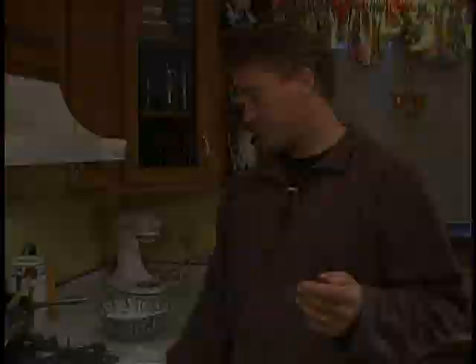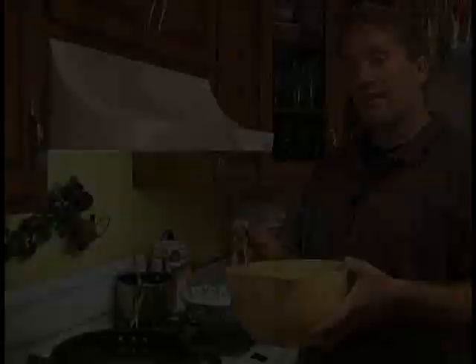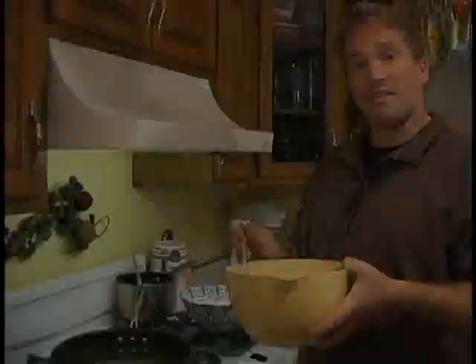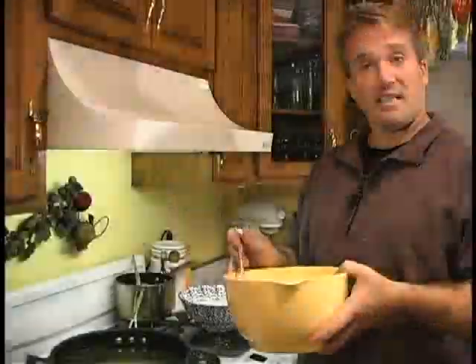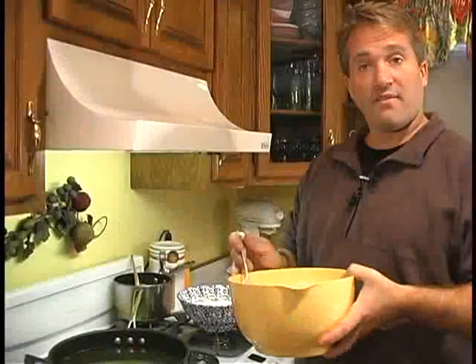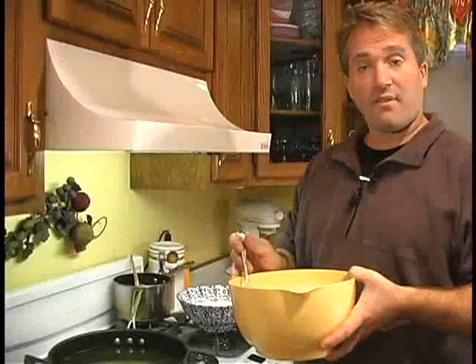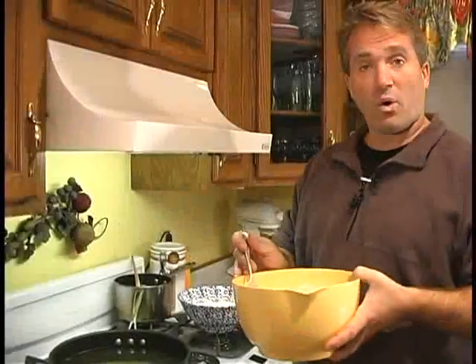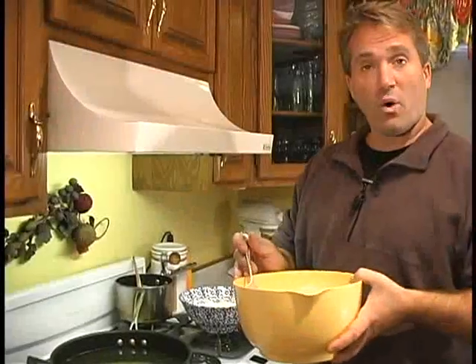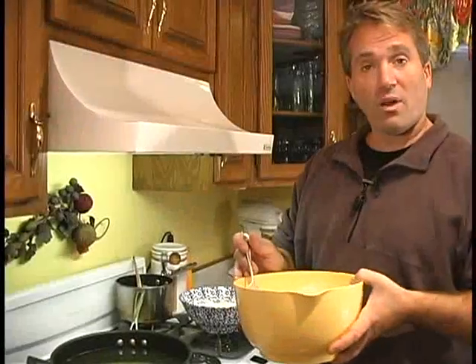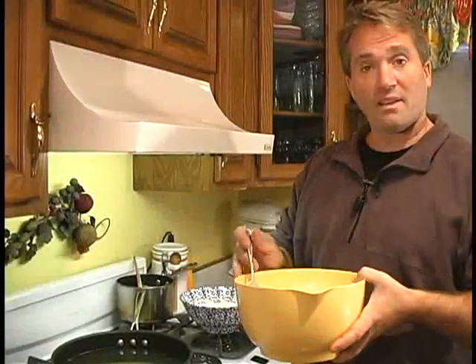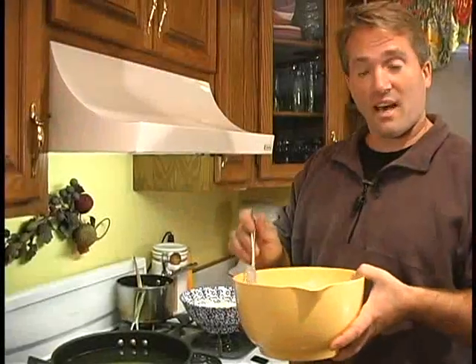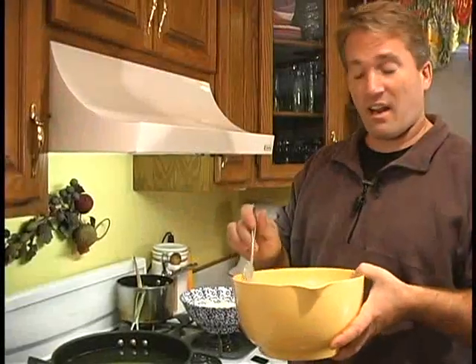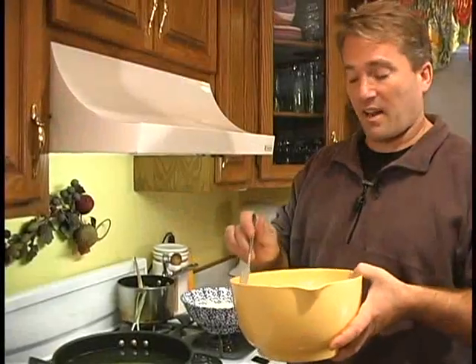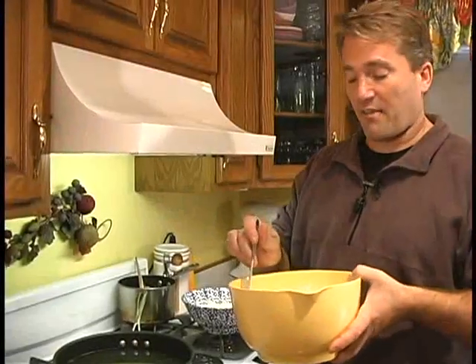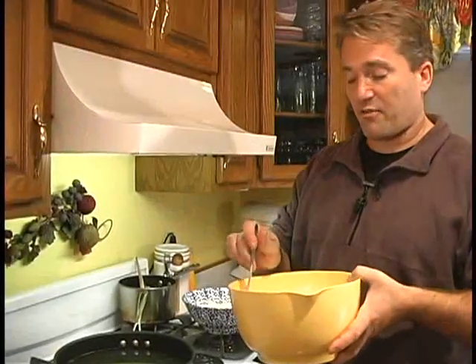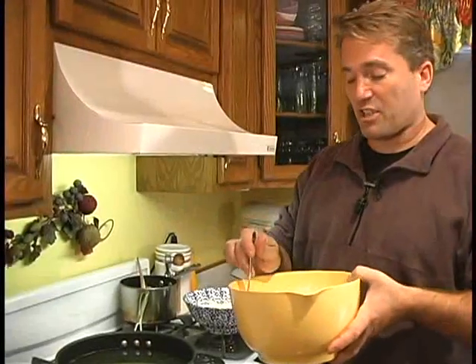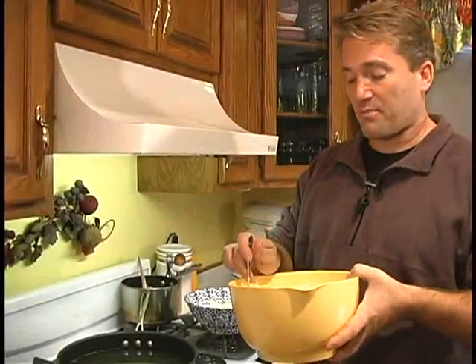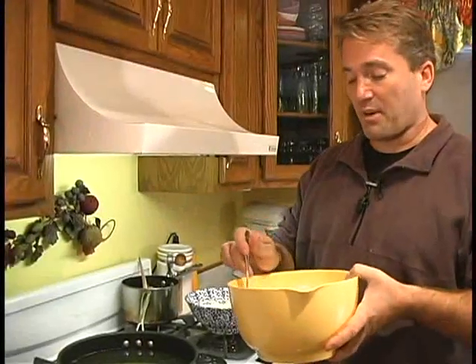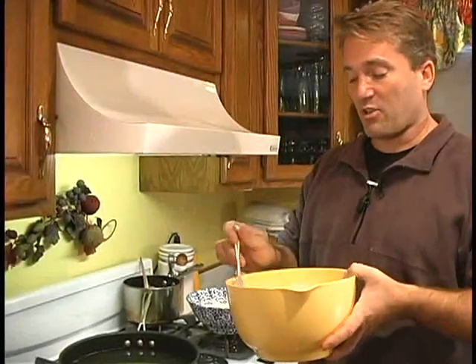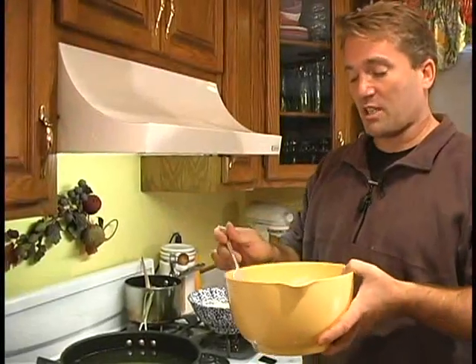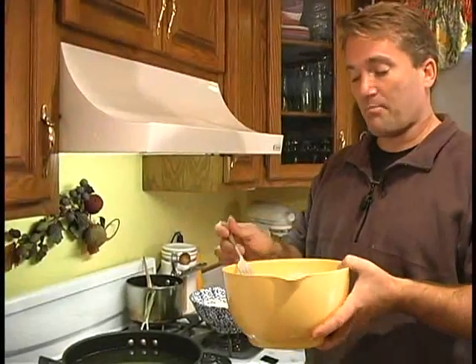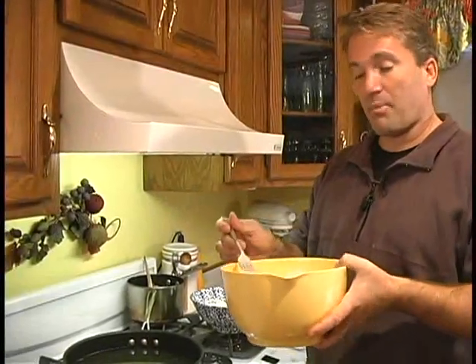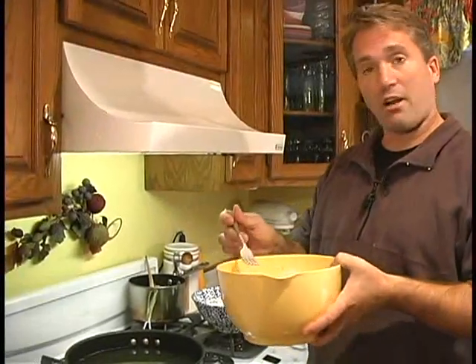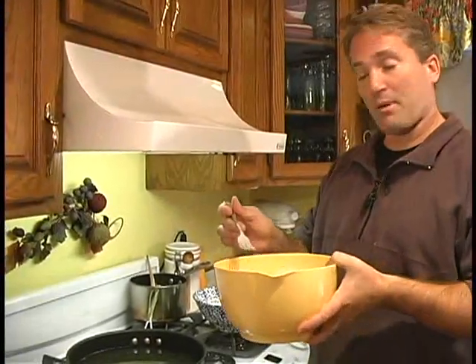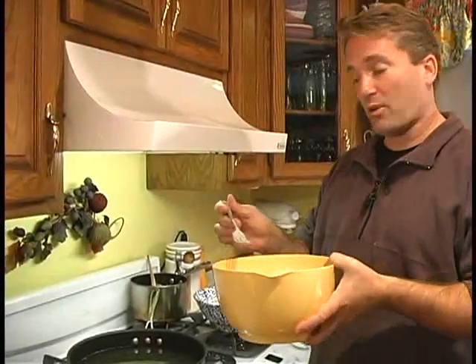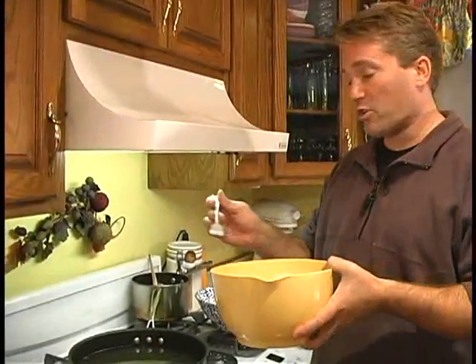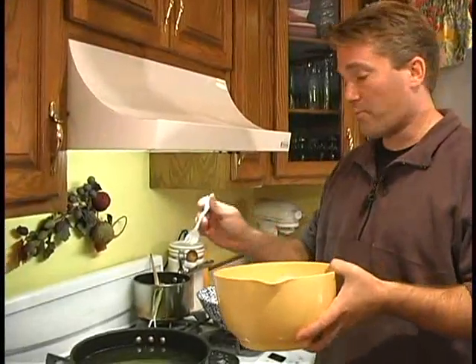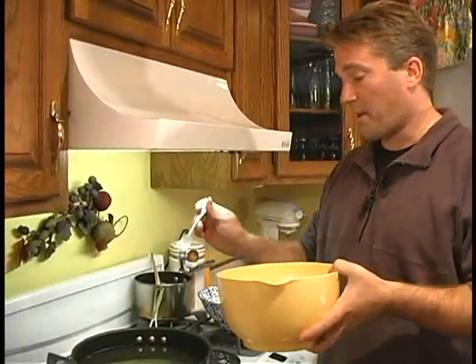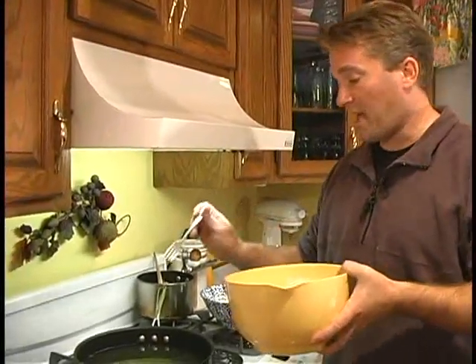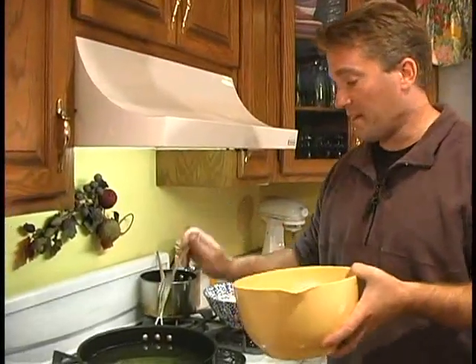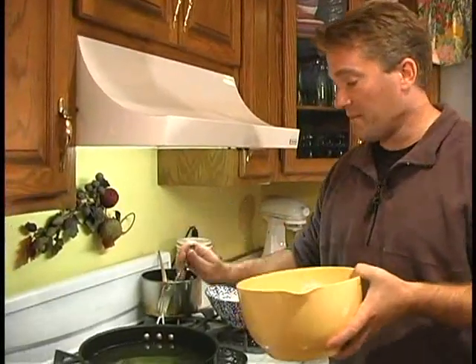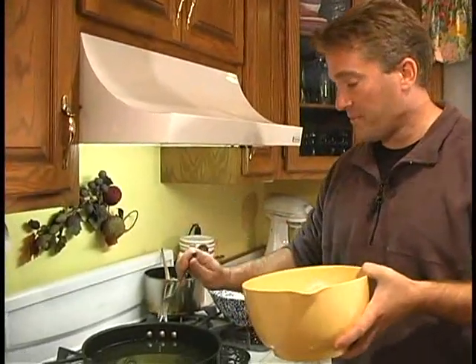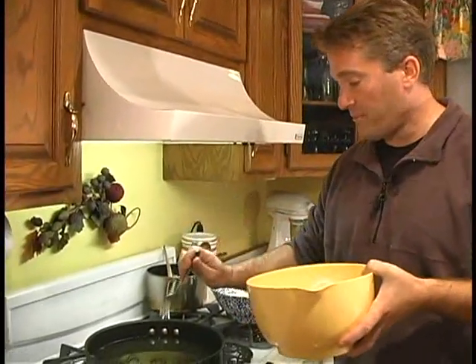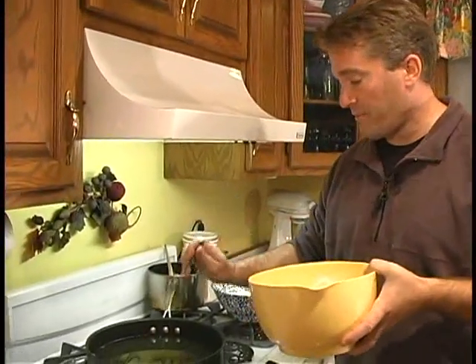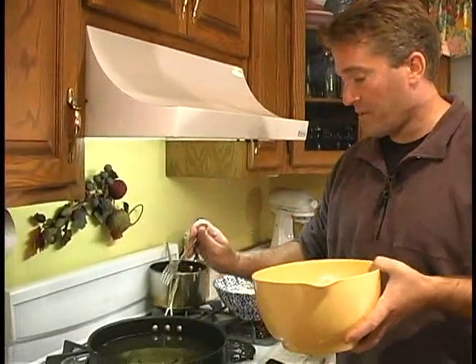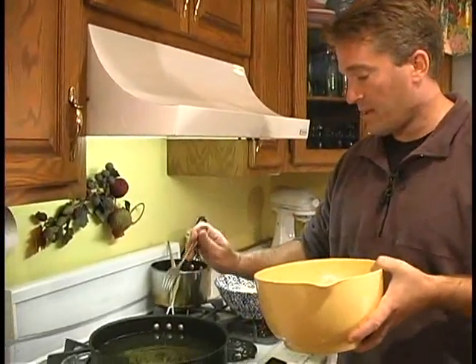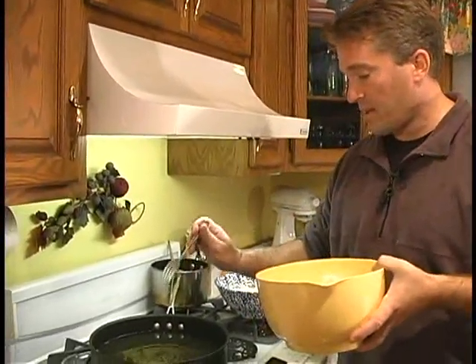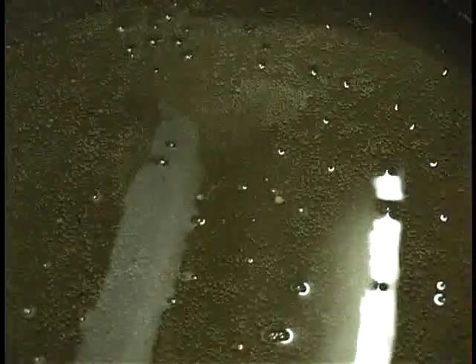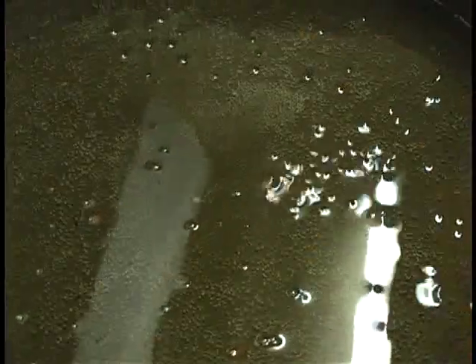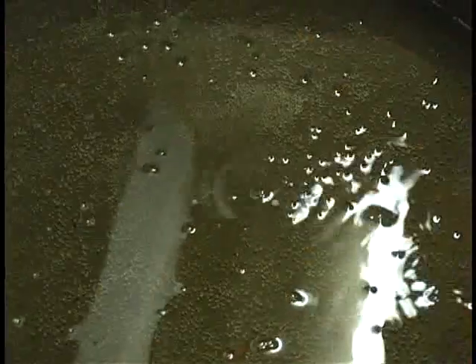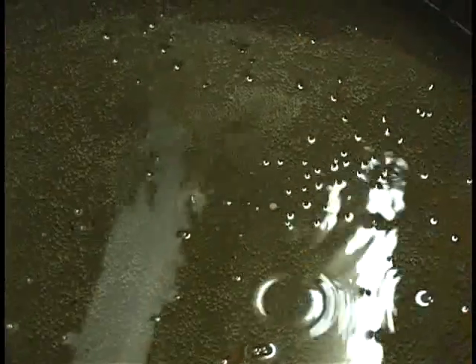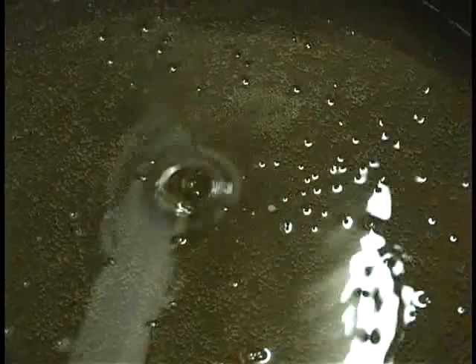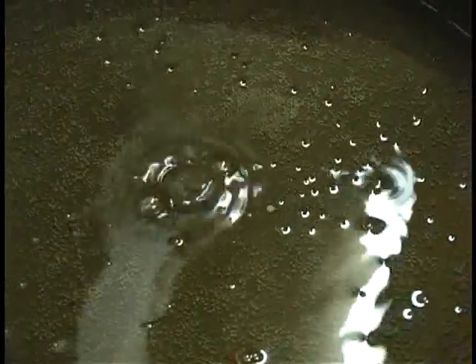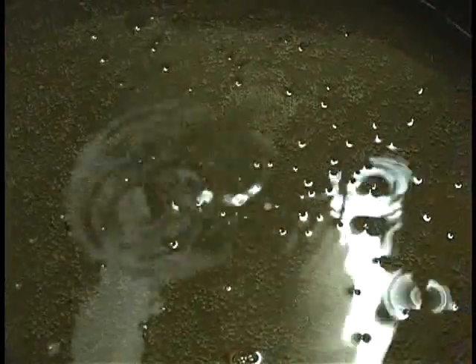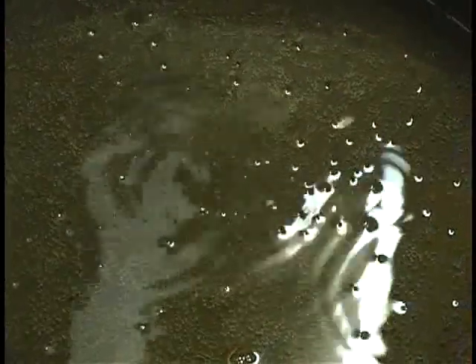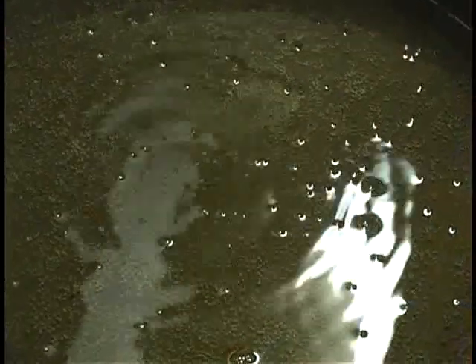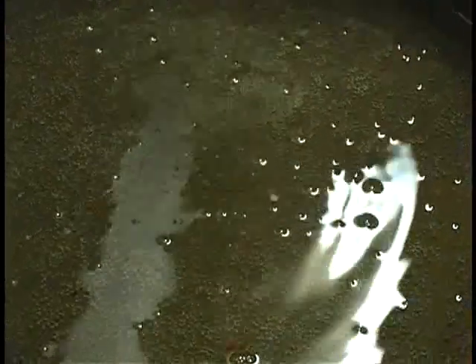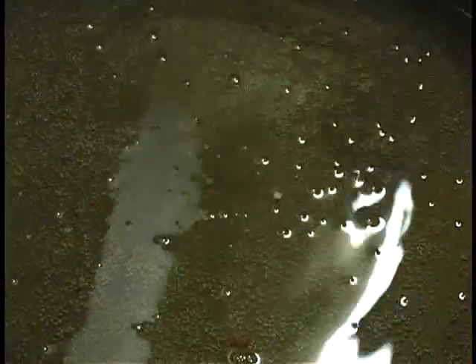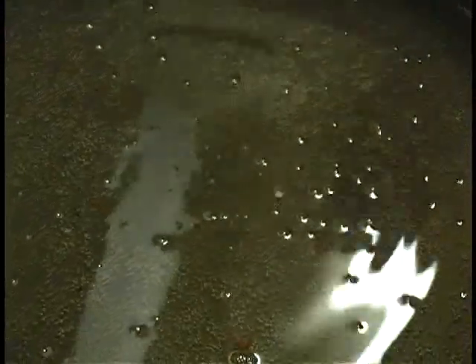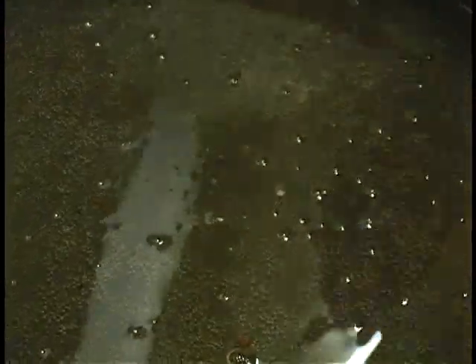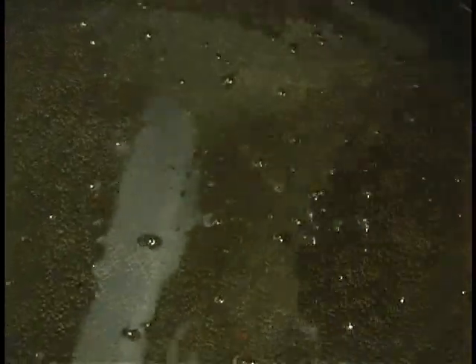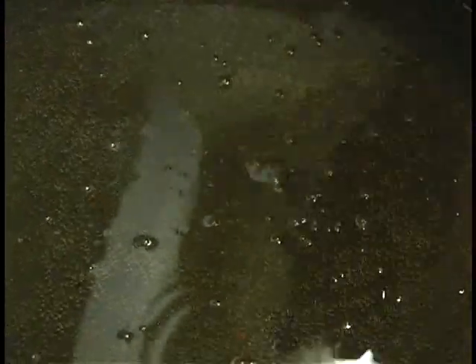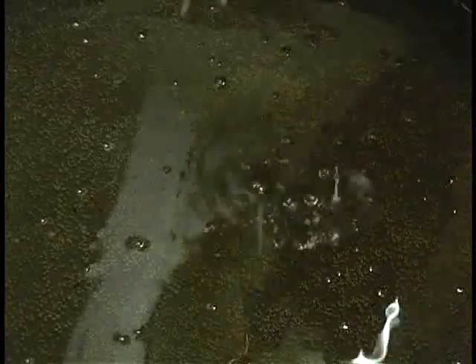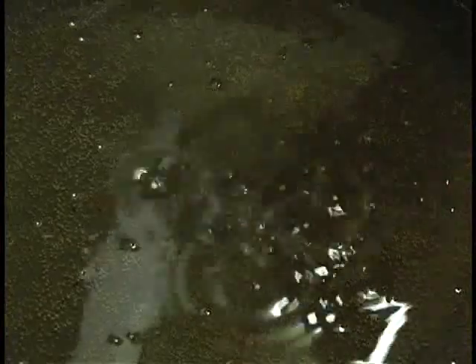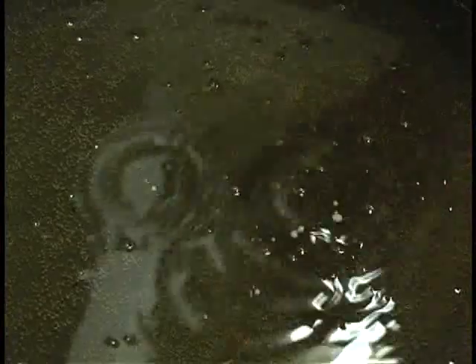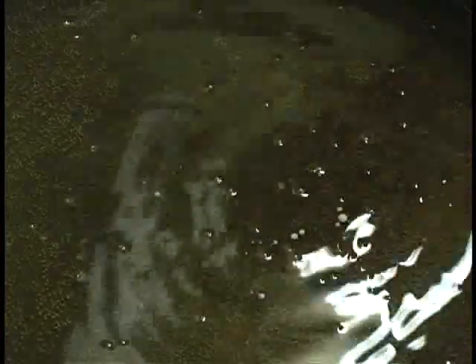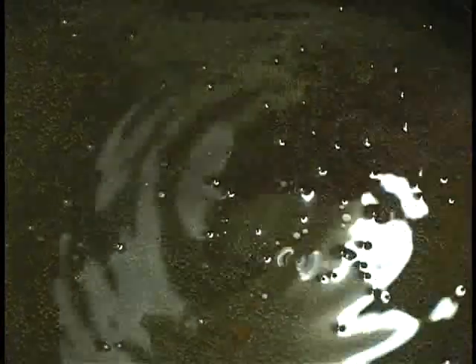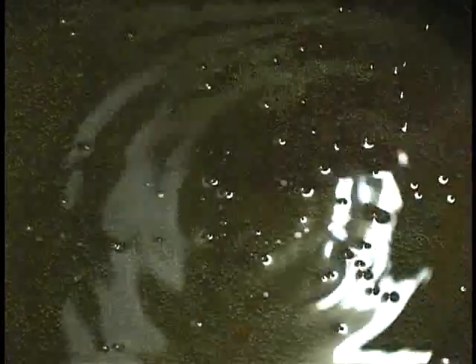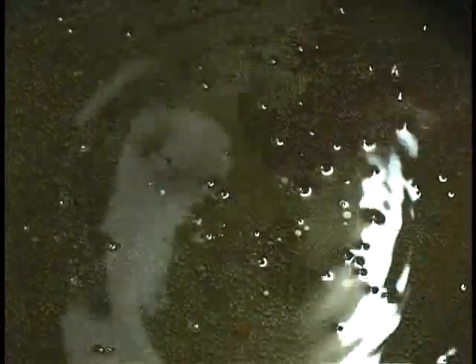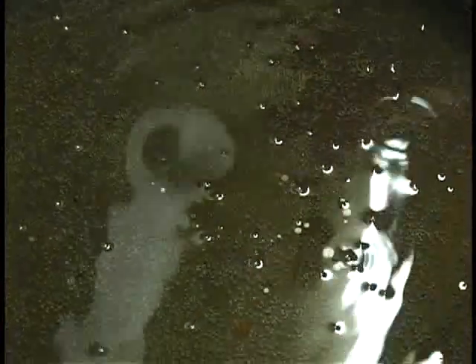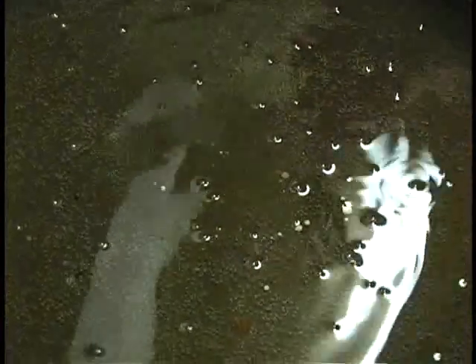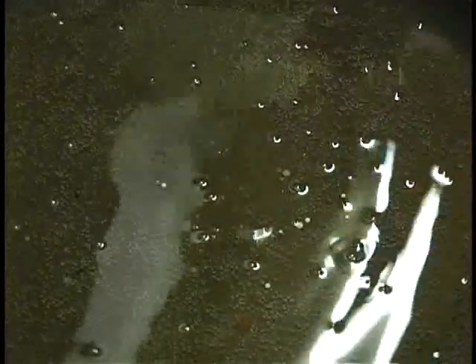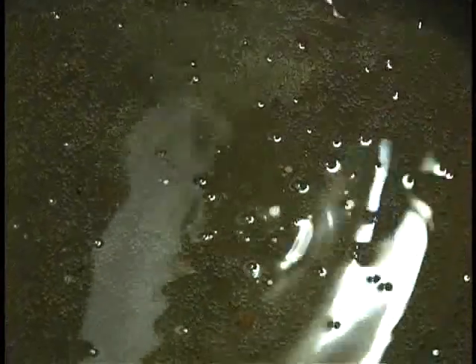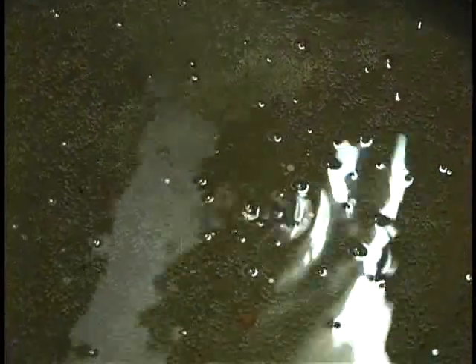To see if our oil is hot enough, just sprinkle some buttermilk in your pan. If it sizzles like that, we are good to go.